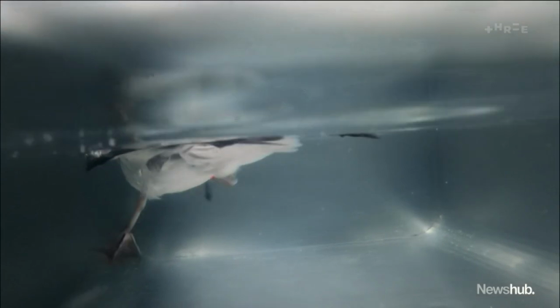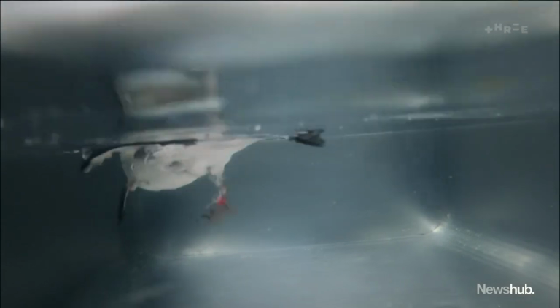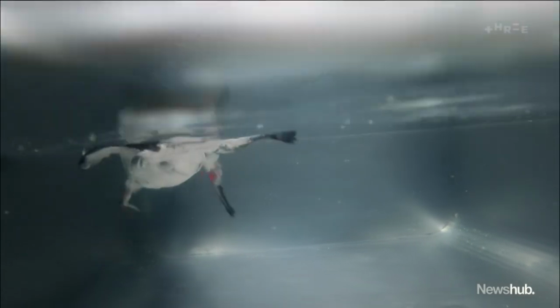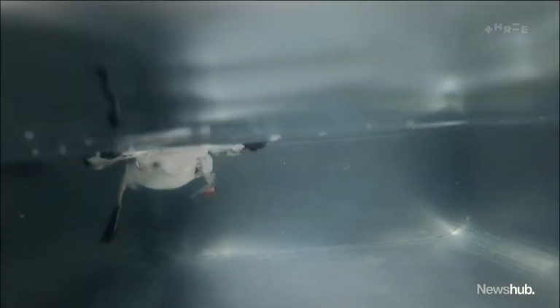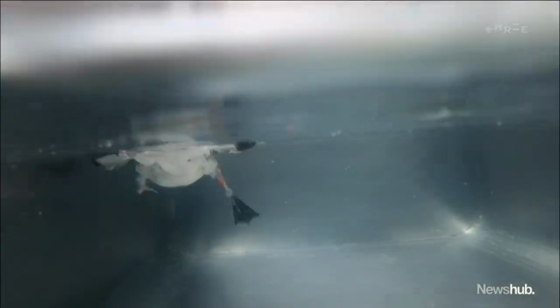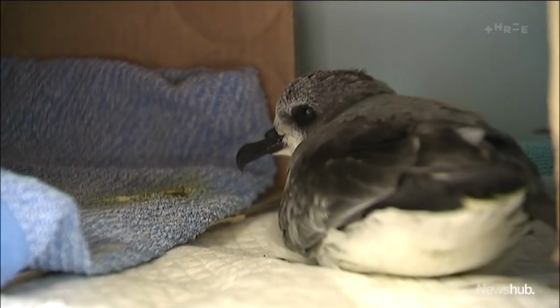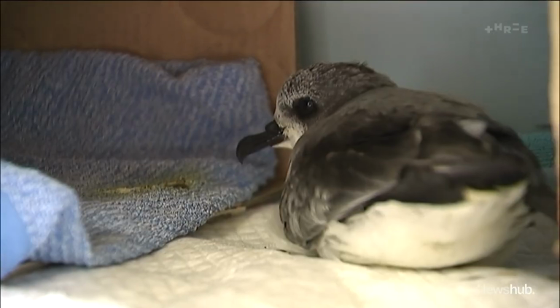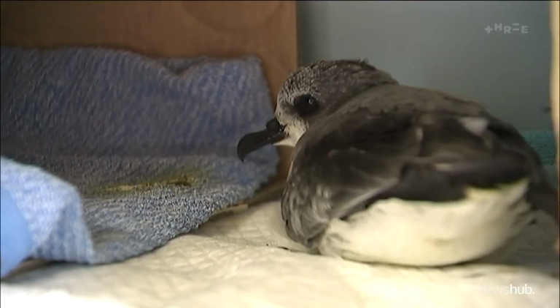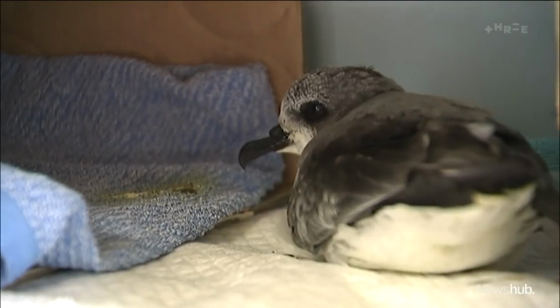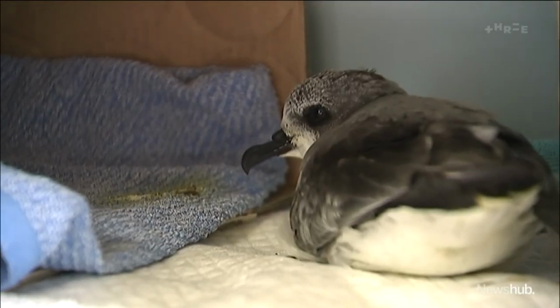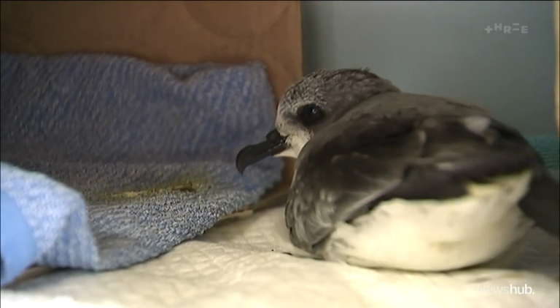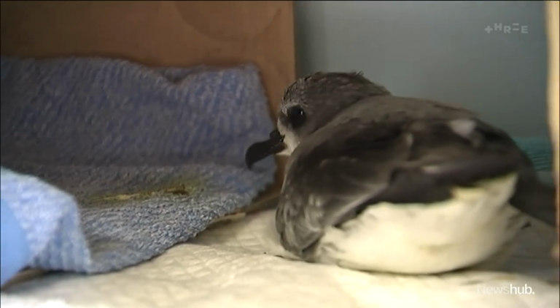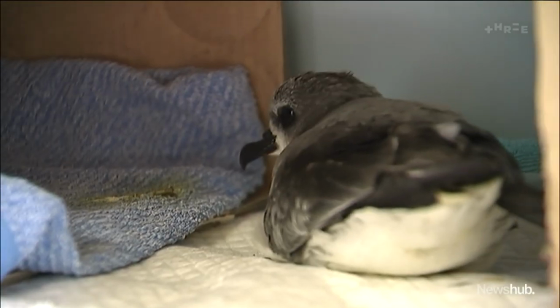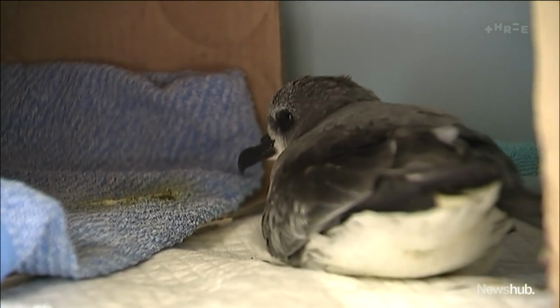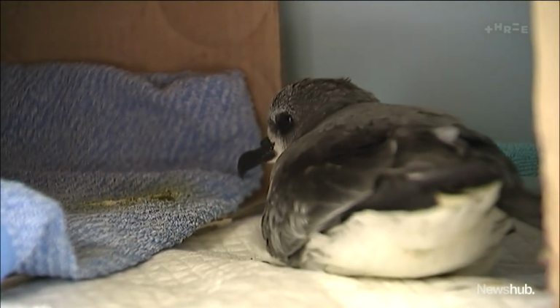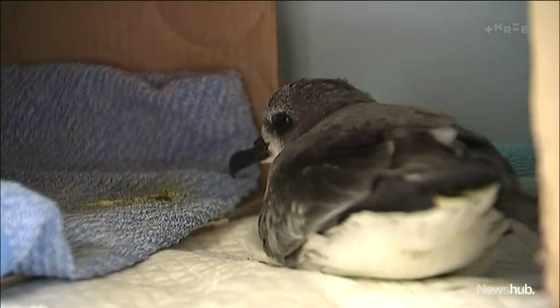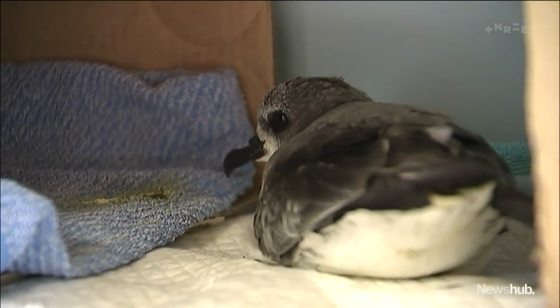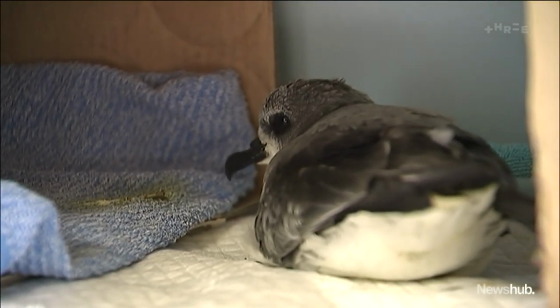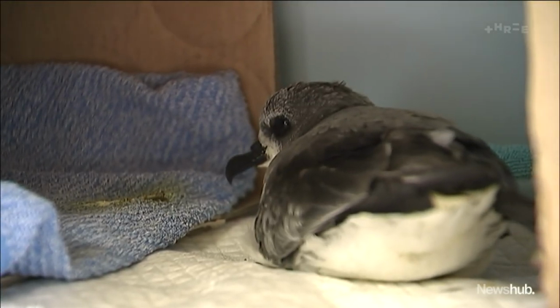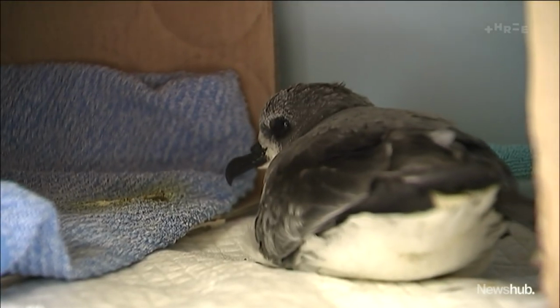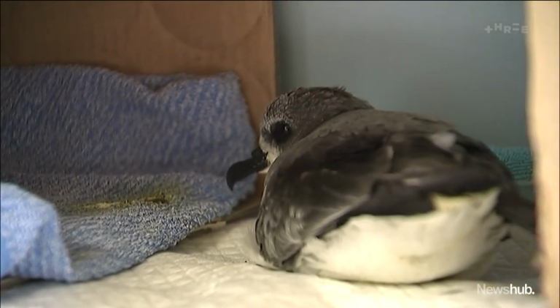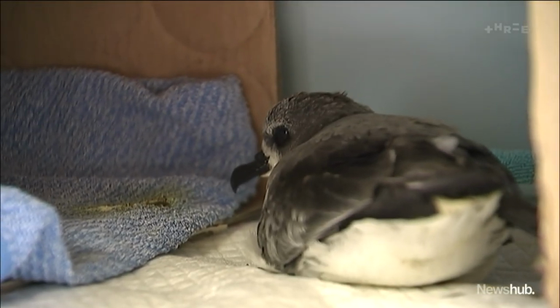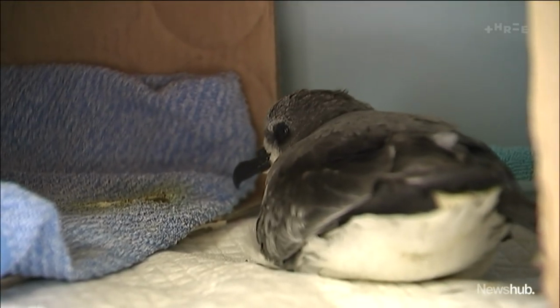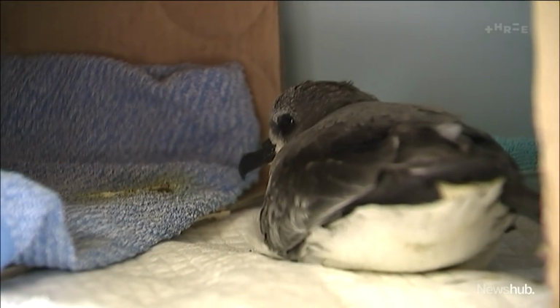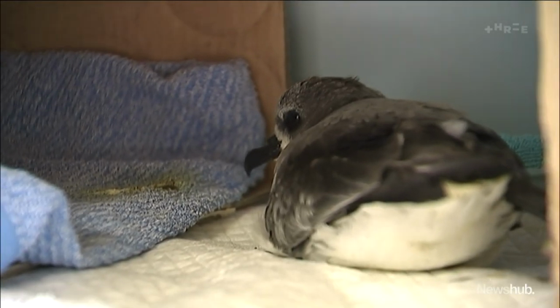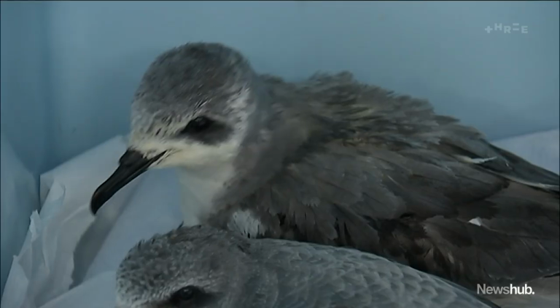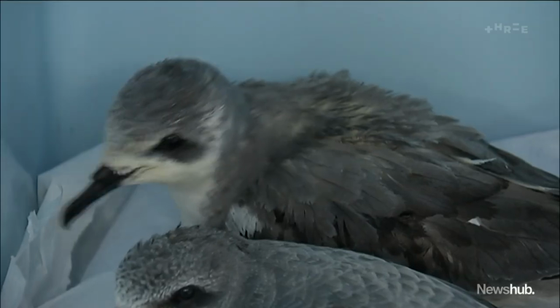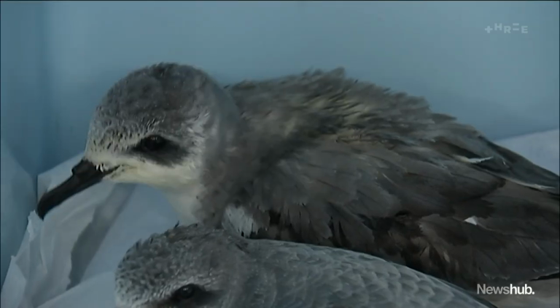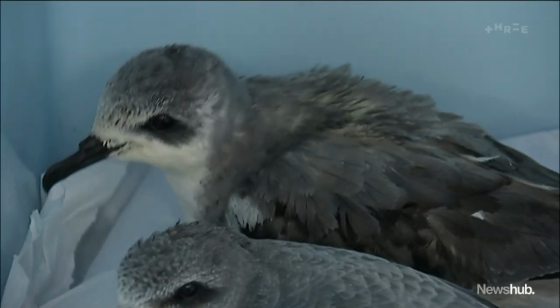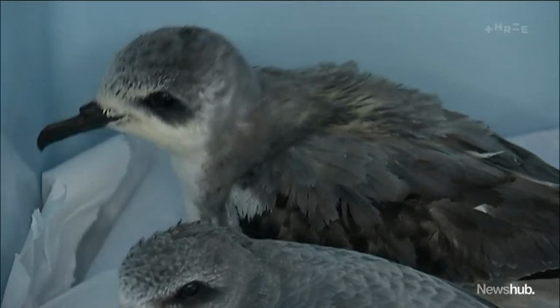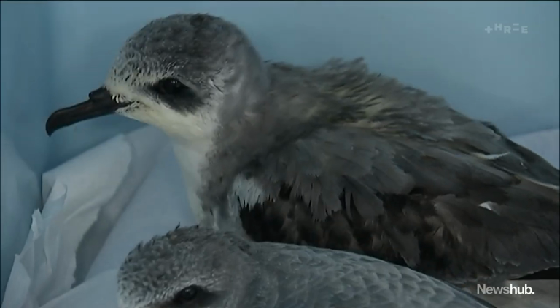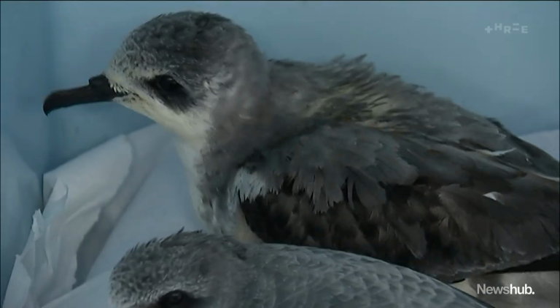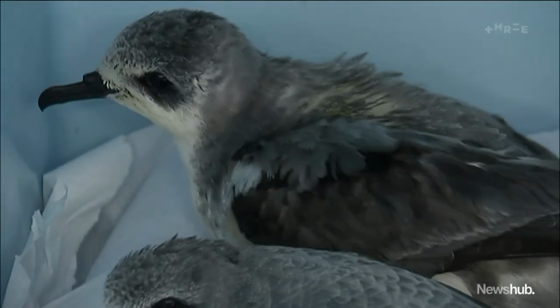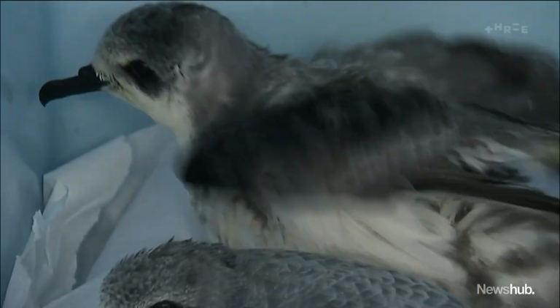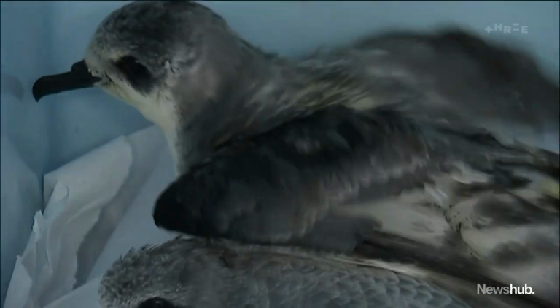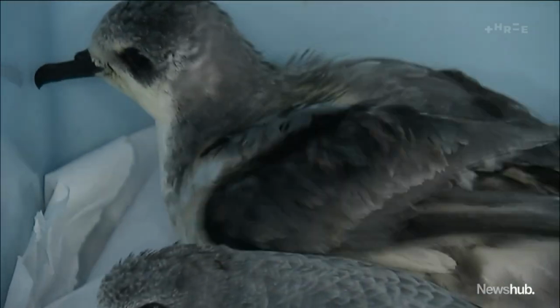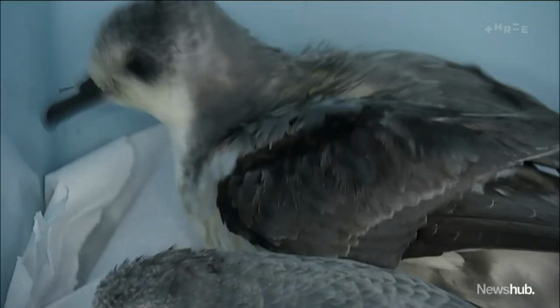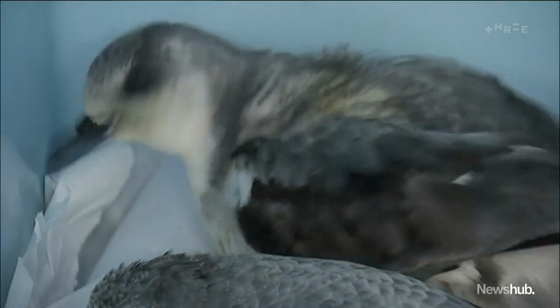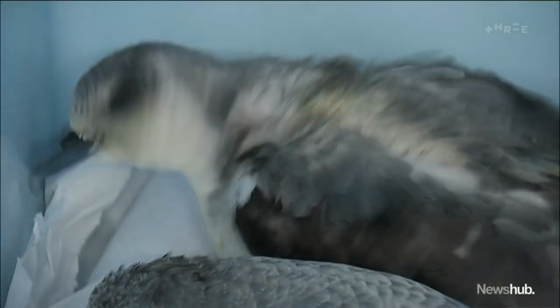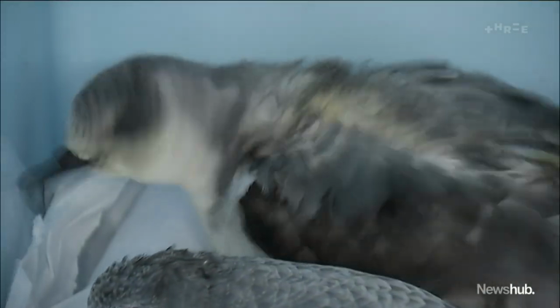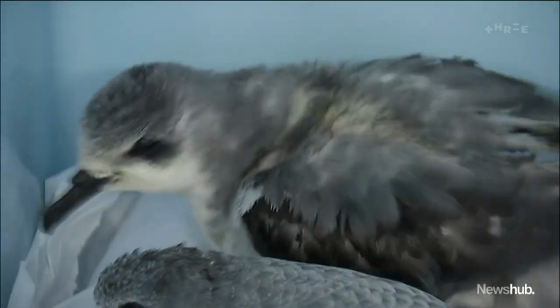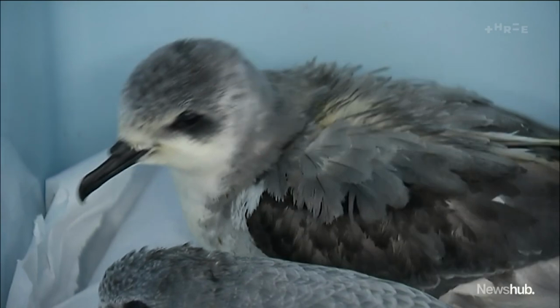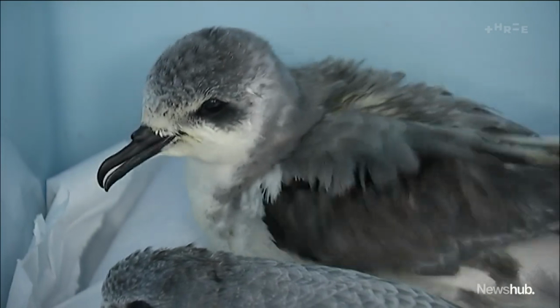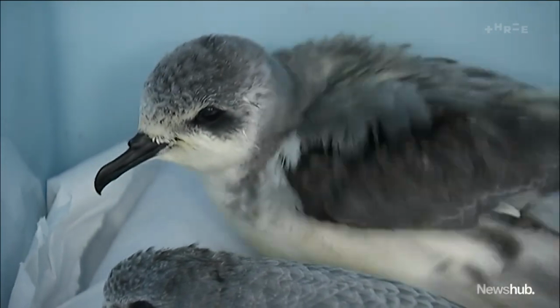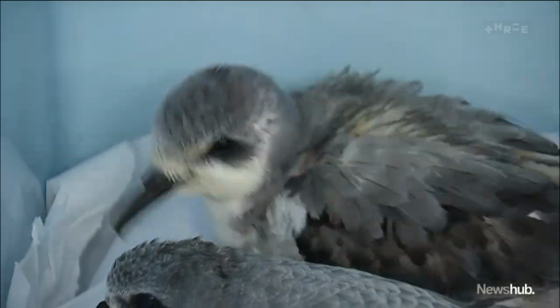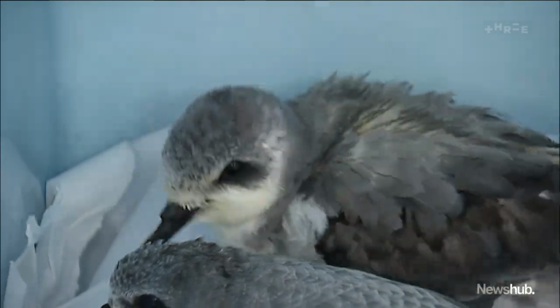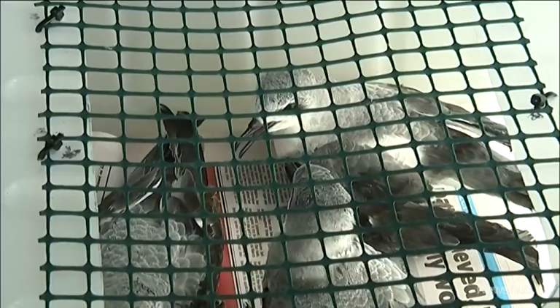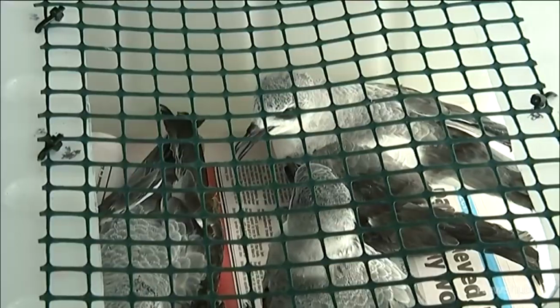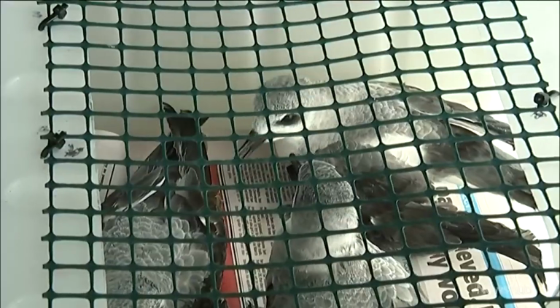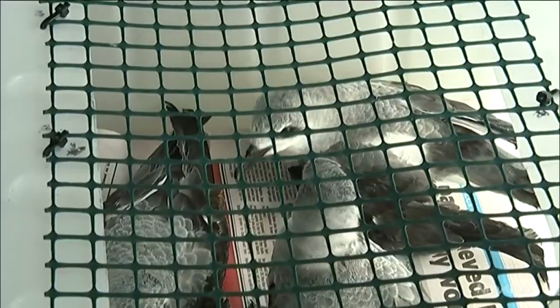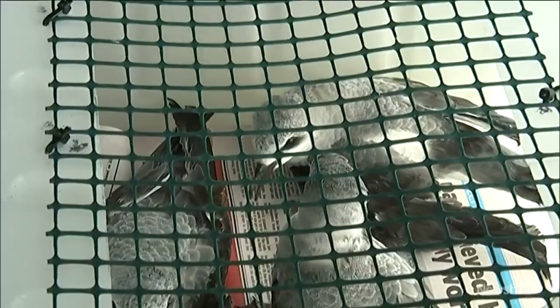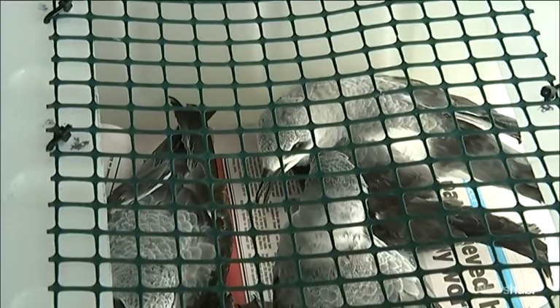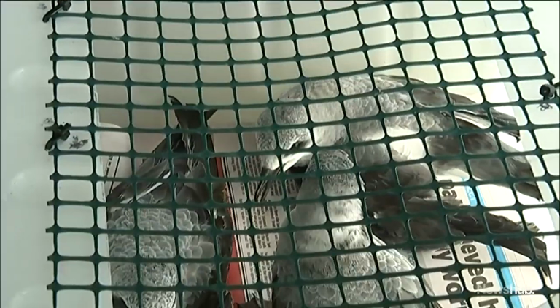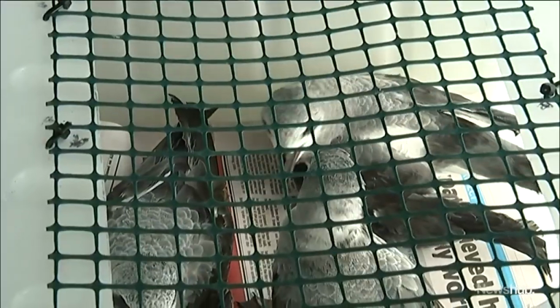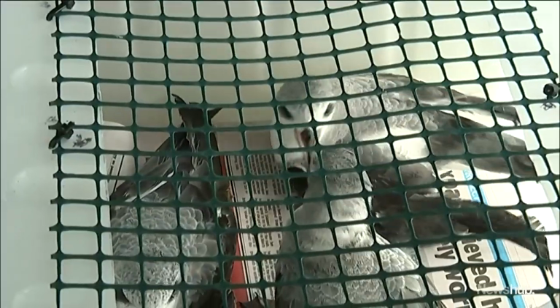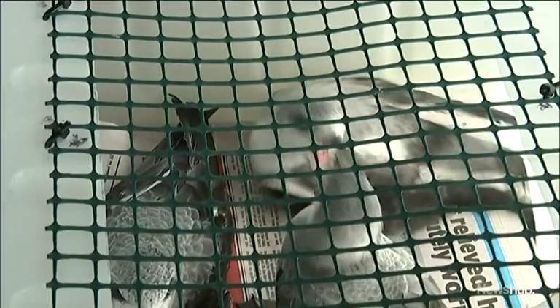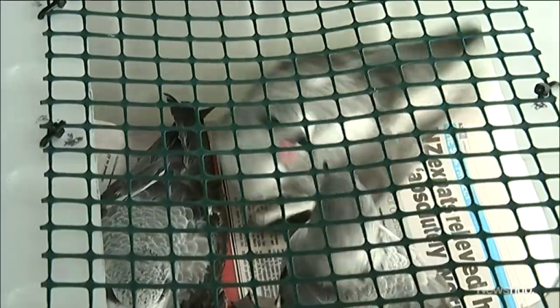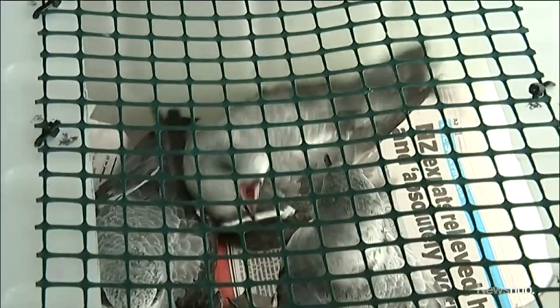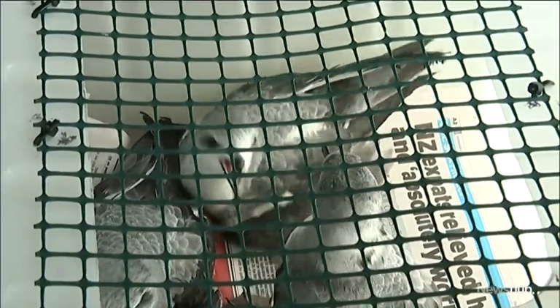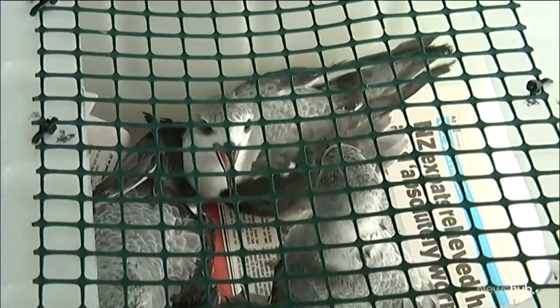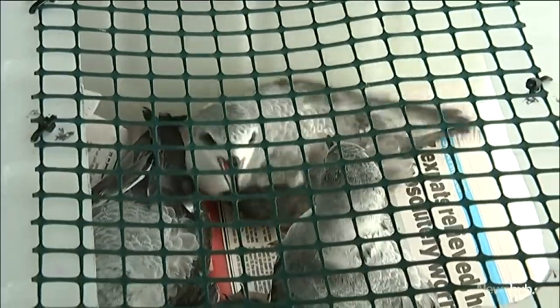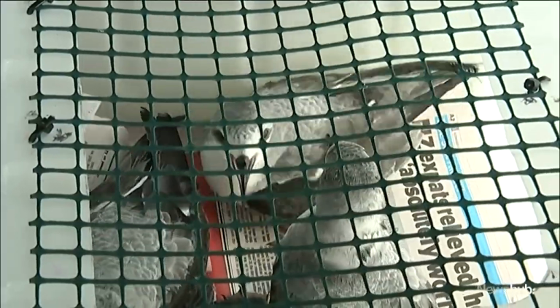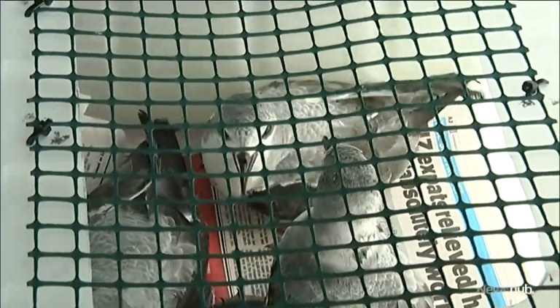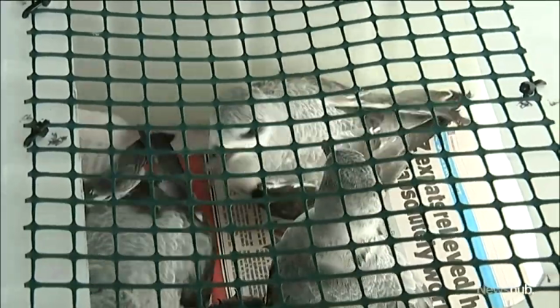Tomorrow, a number will be released off Auckland's west coast — a perfect place for their odyssey to finally begin again. Charles Dexter, News Hub.